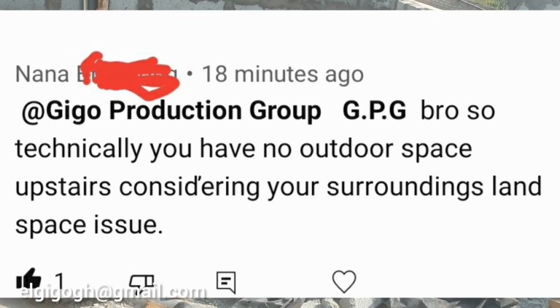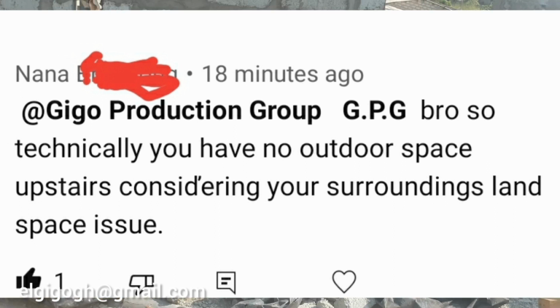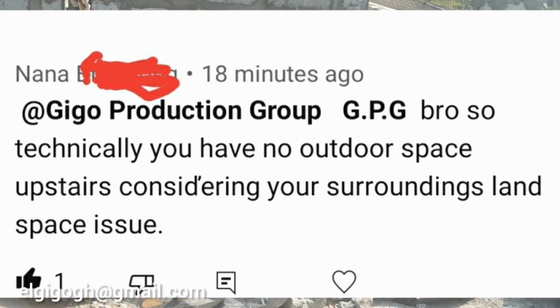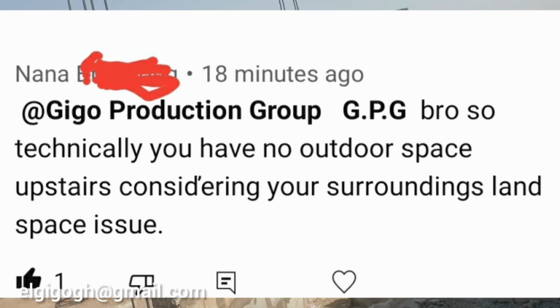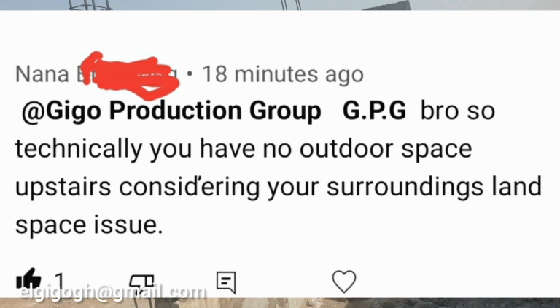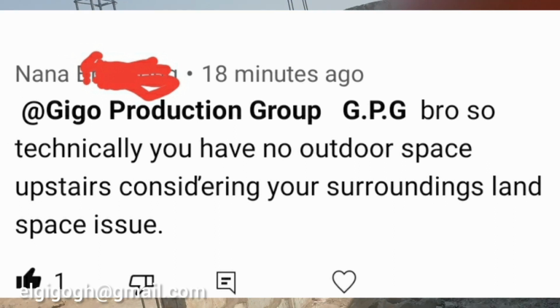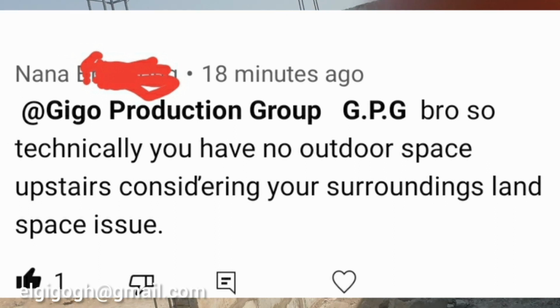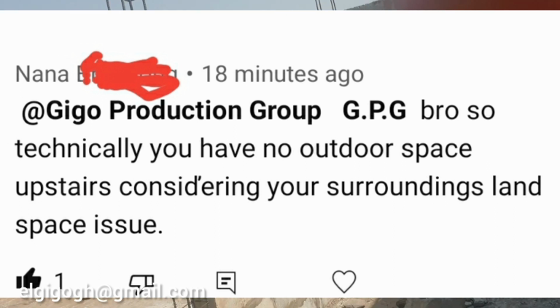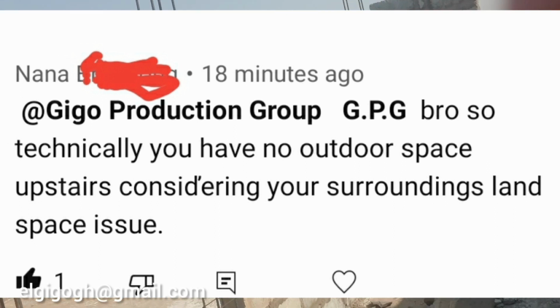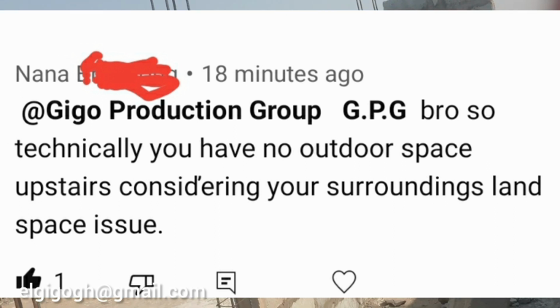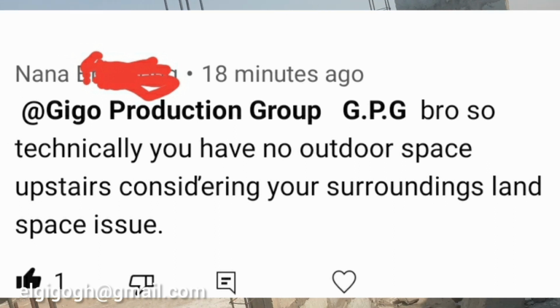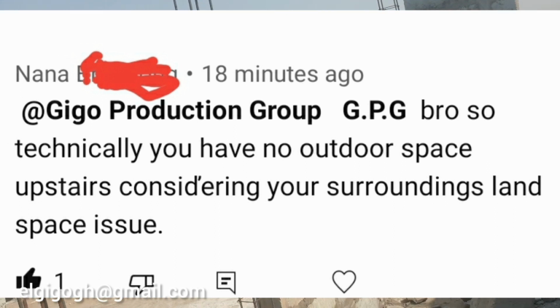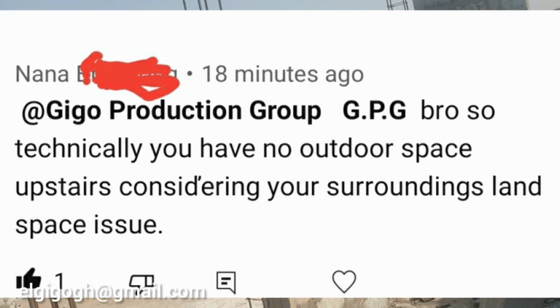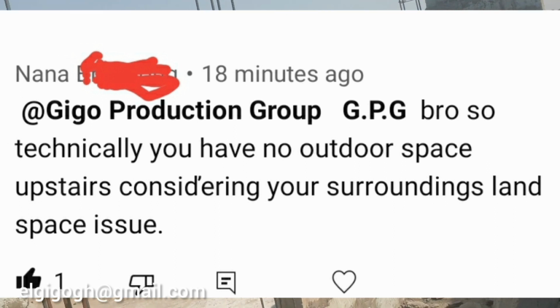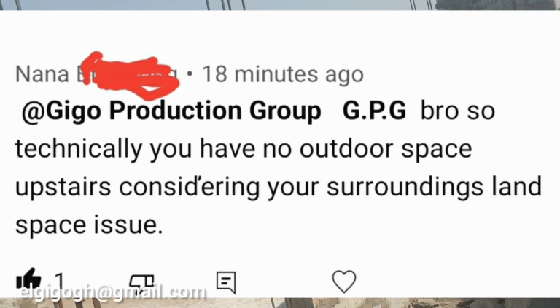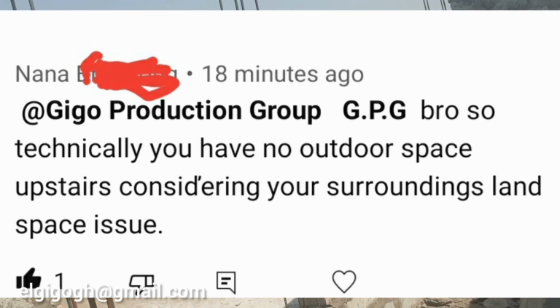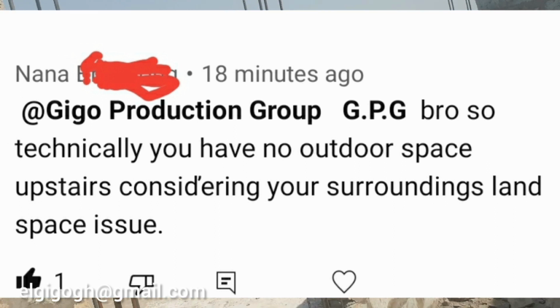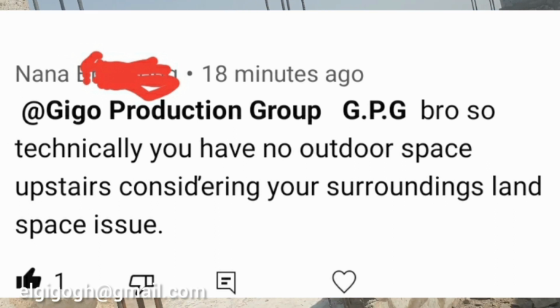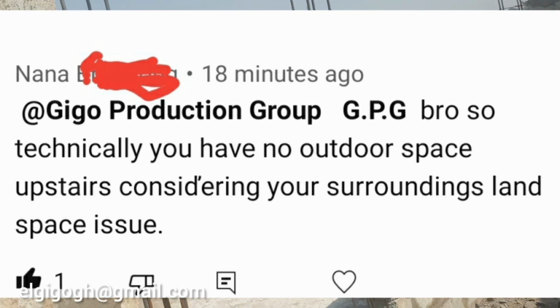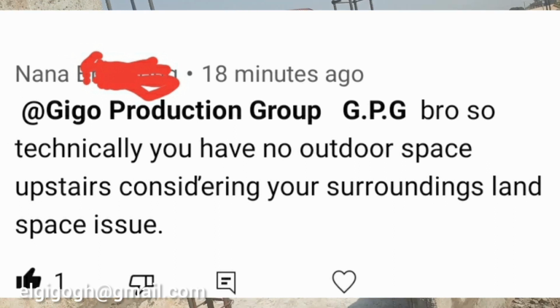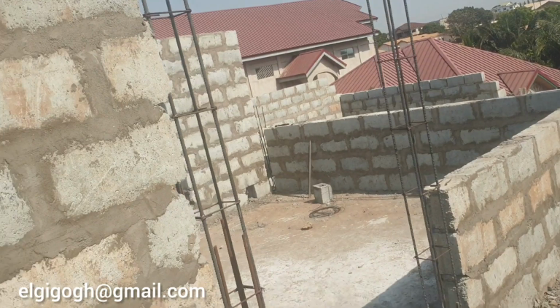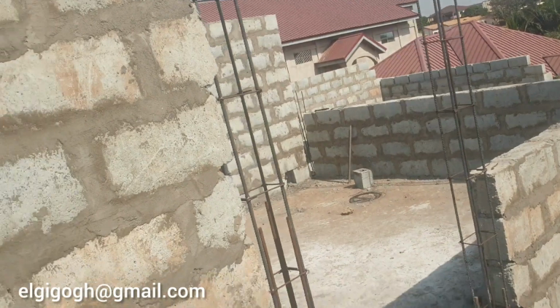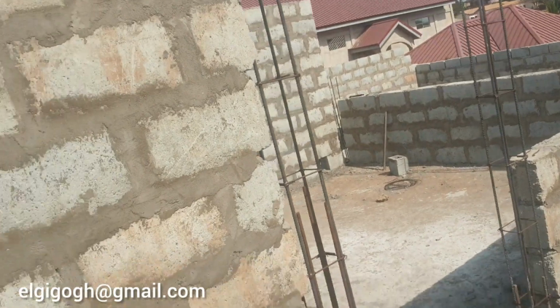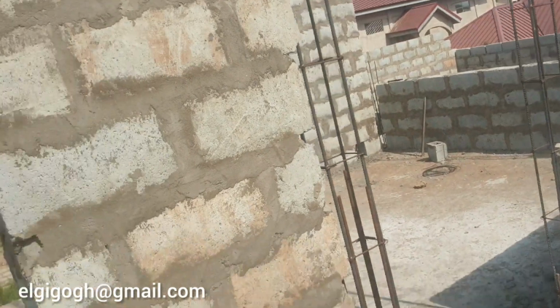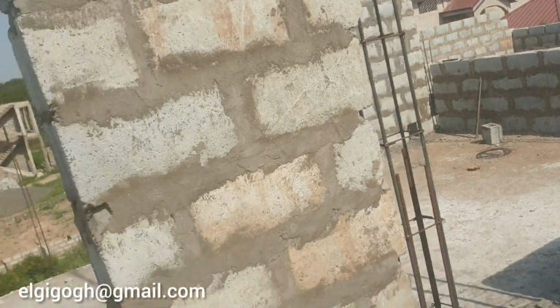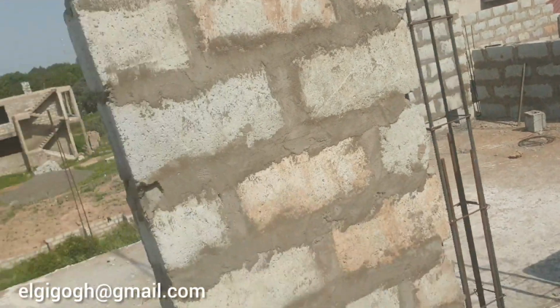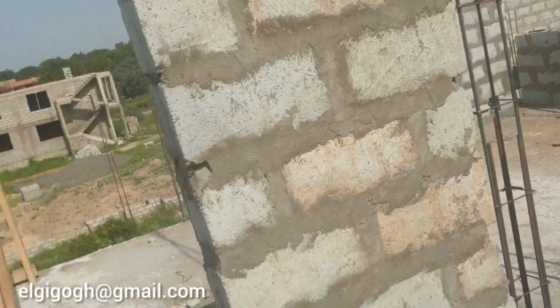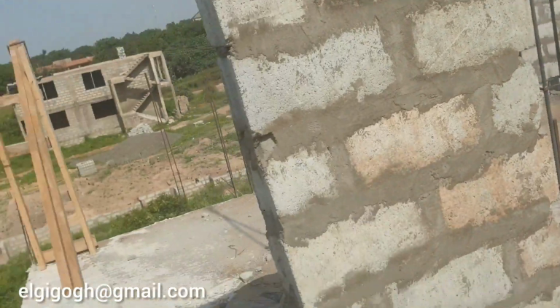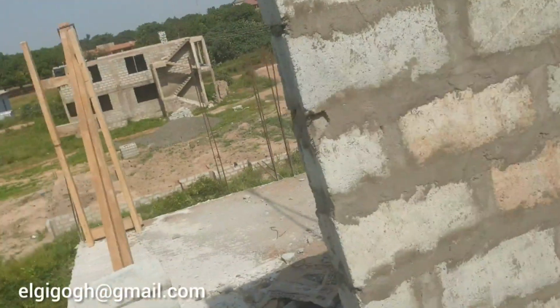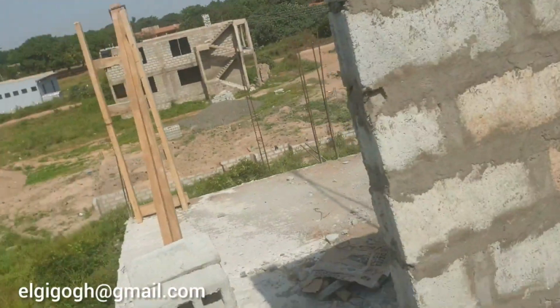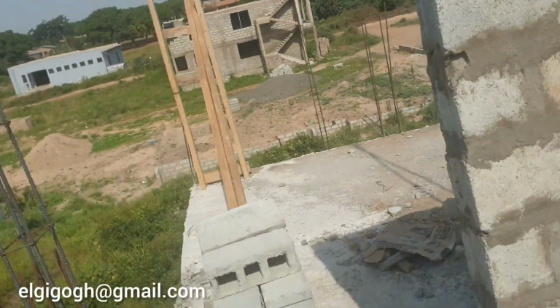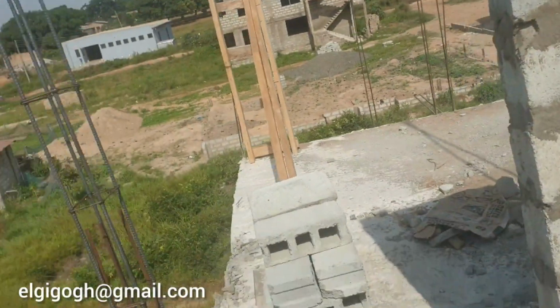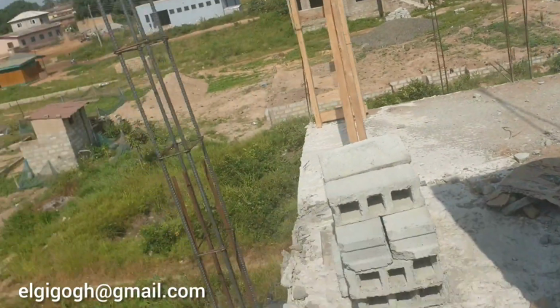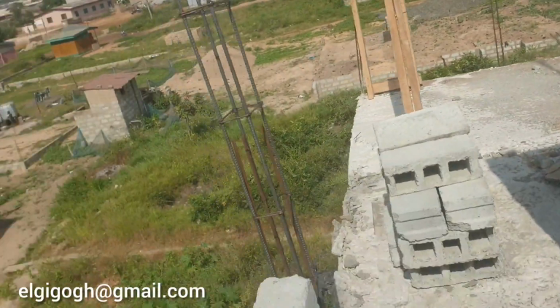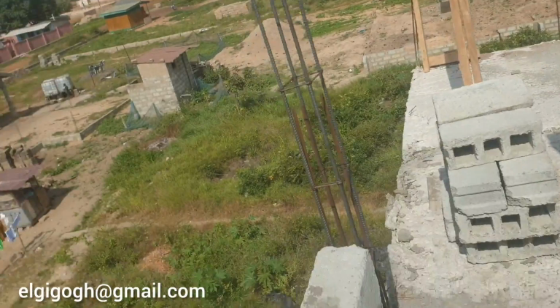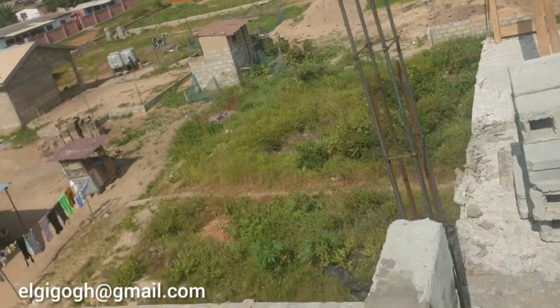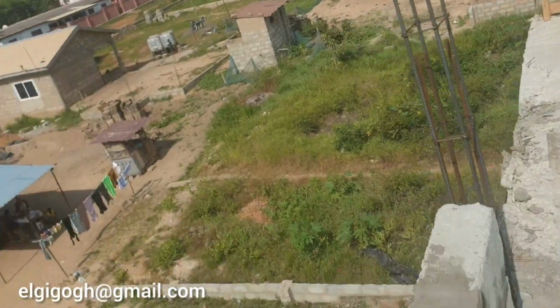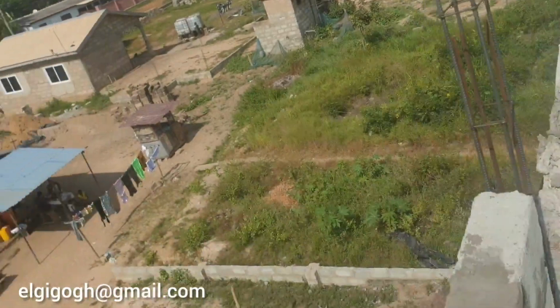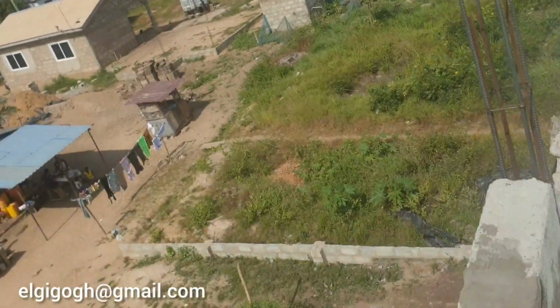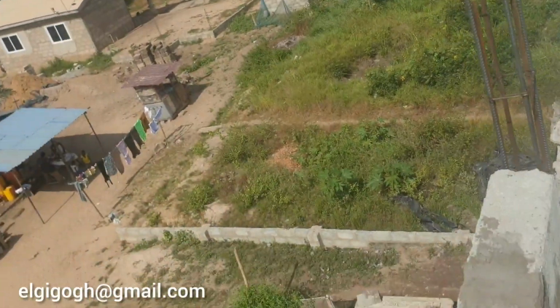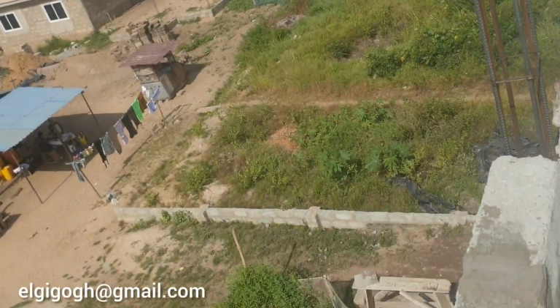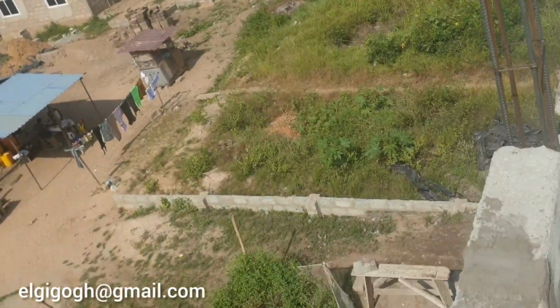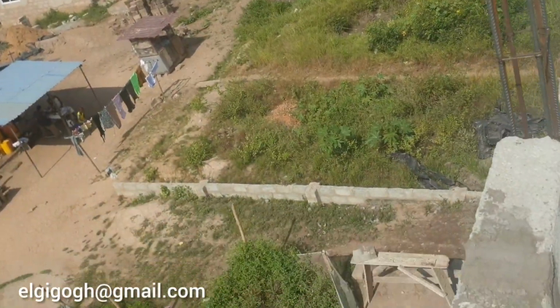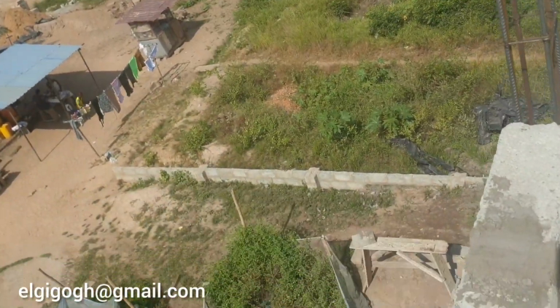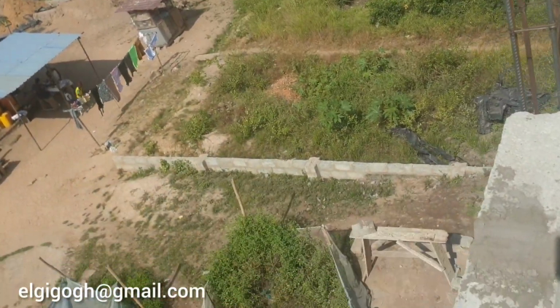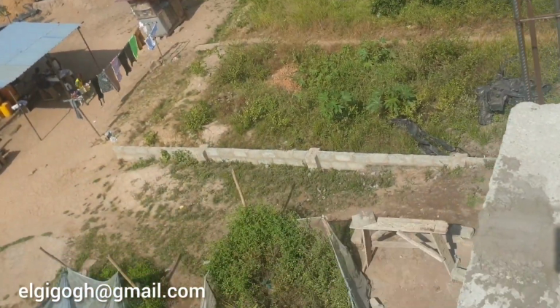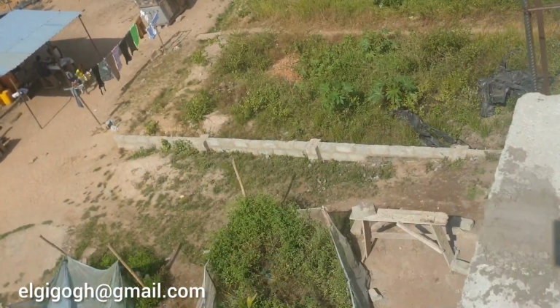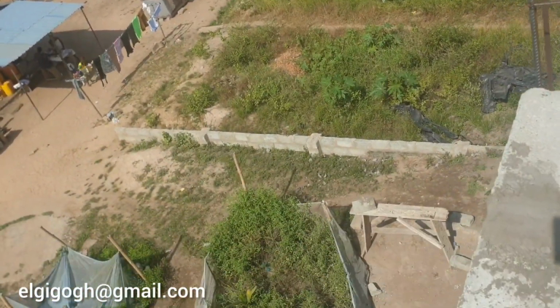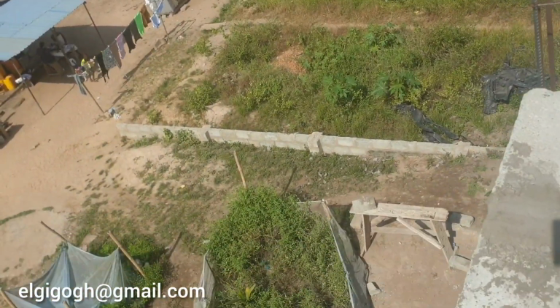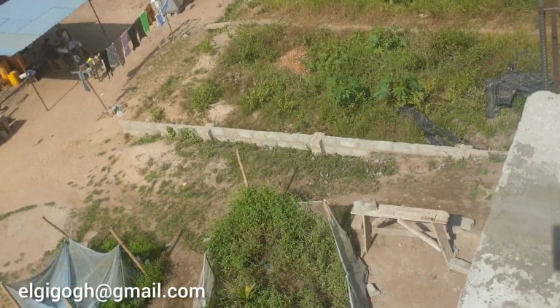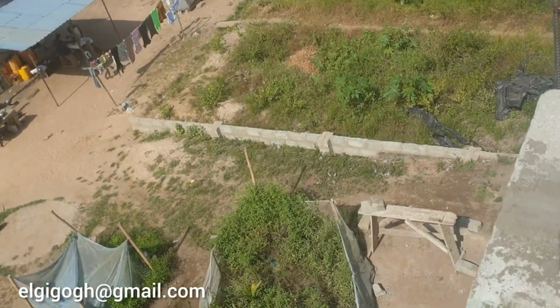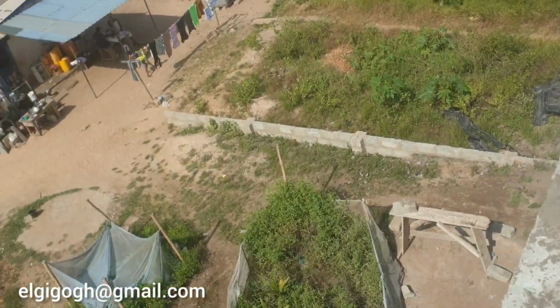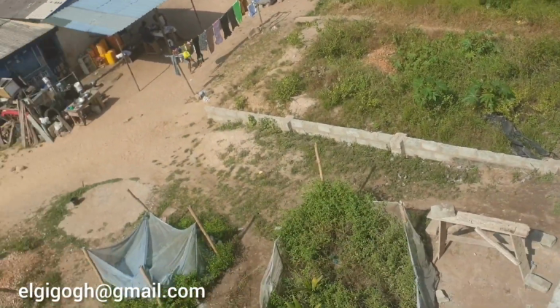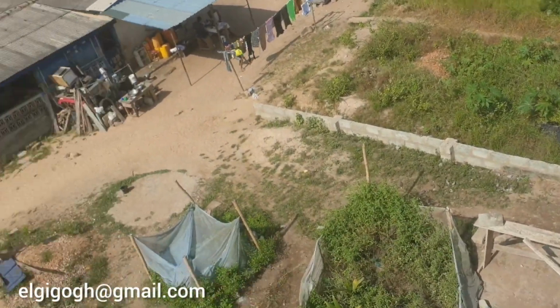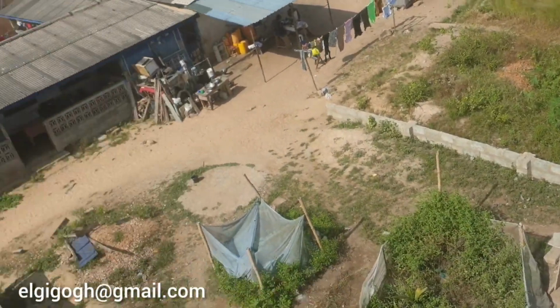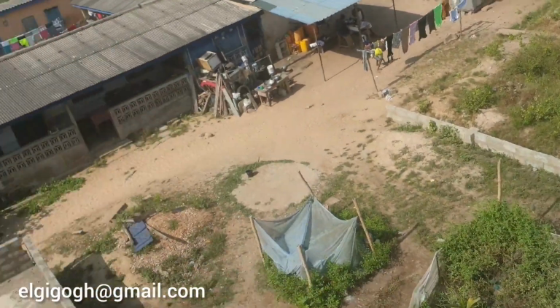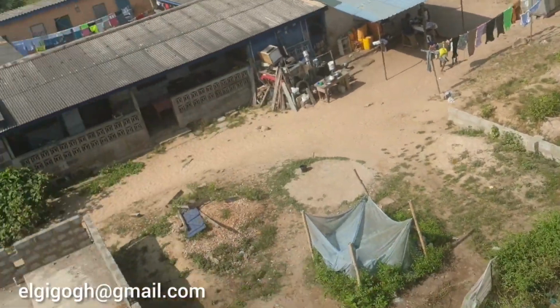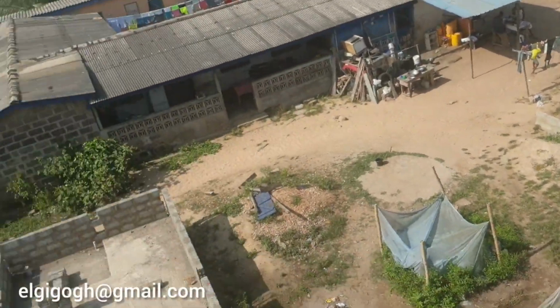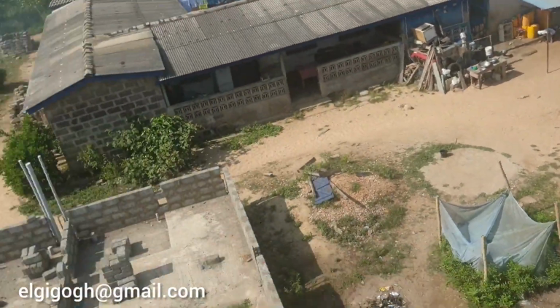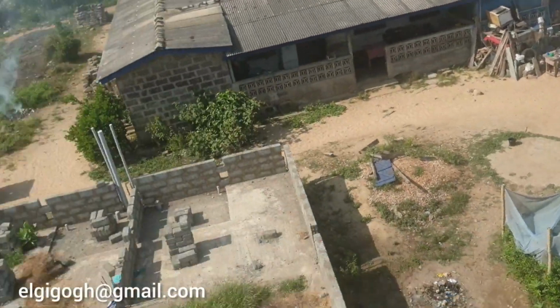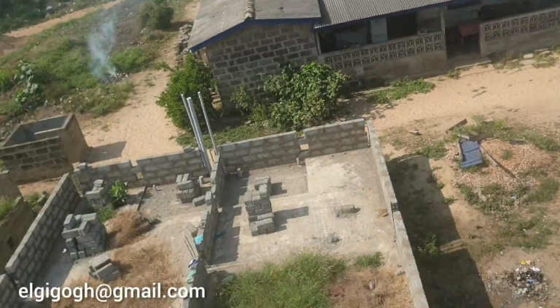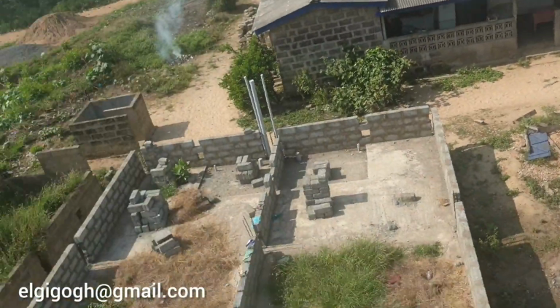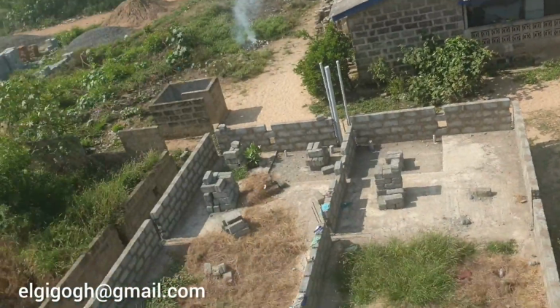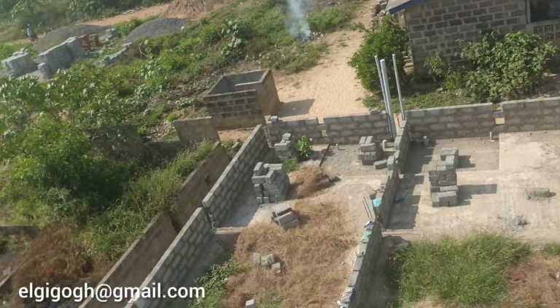A good subscriber made a comment about us not having a compound space, which is a big issue.